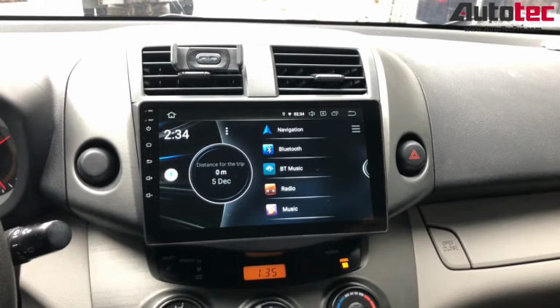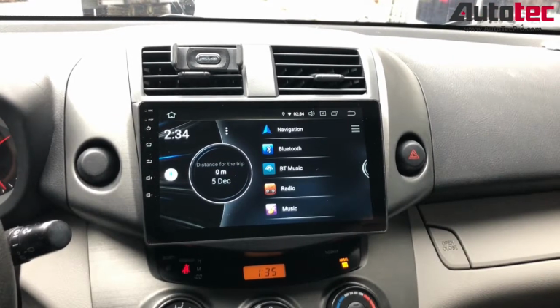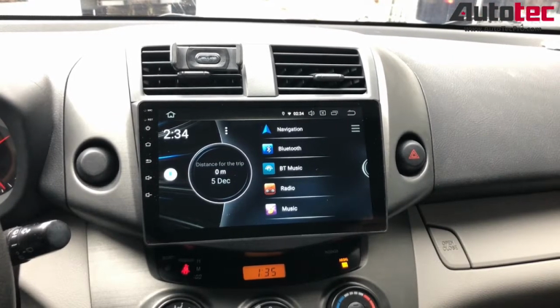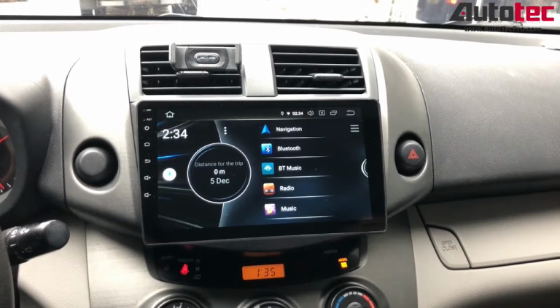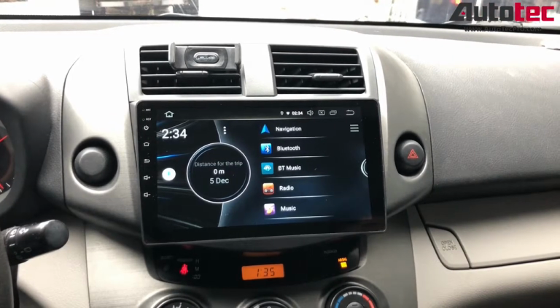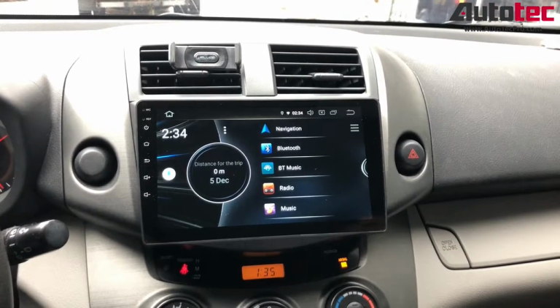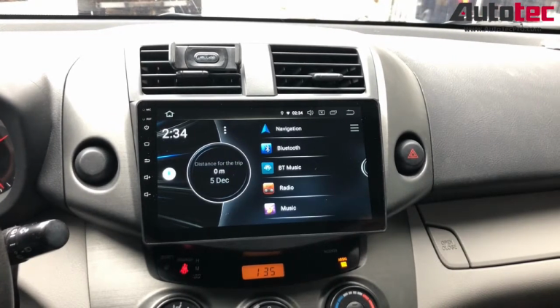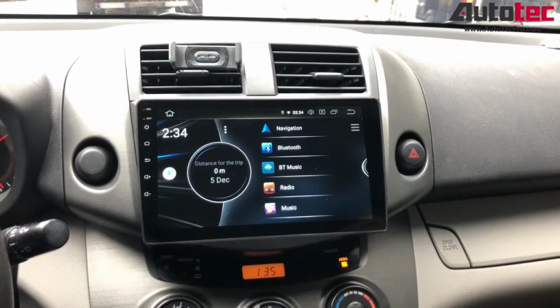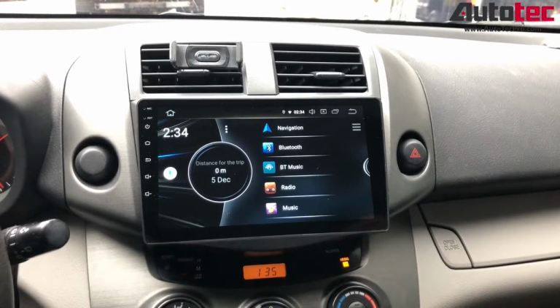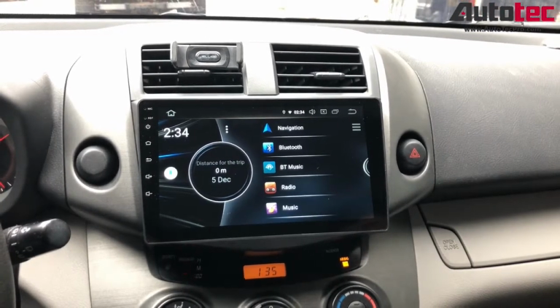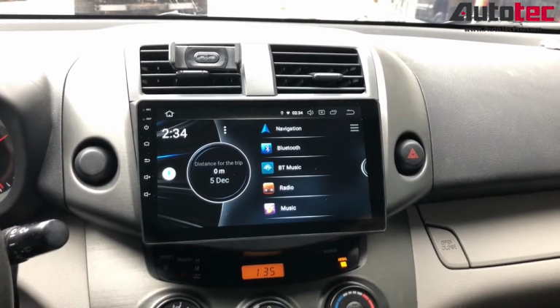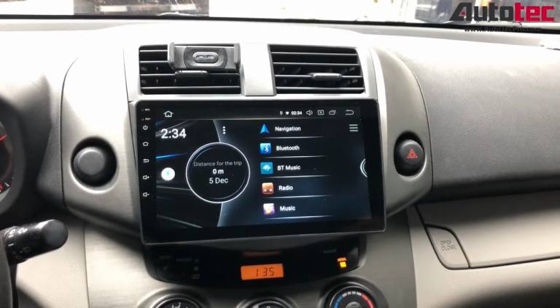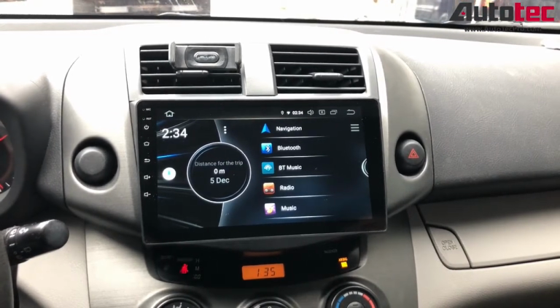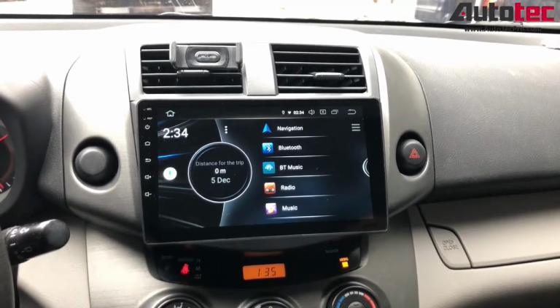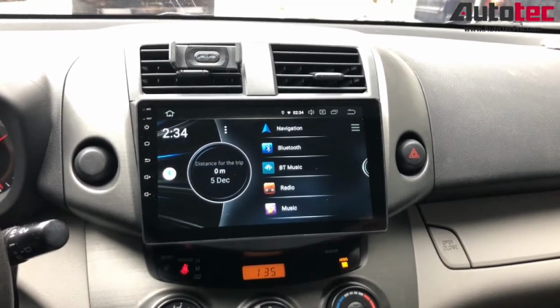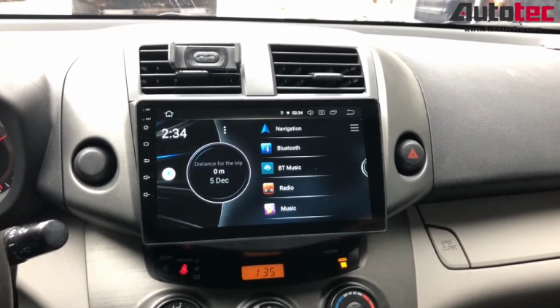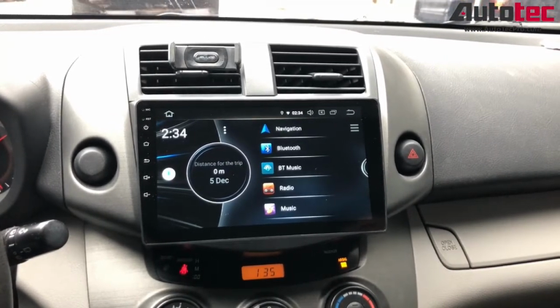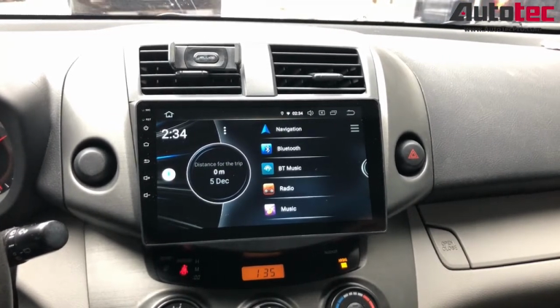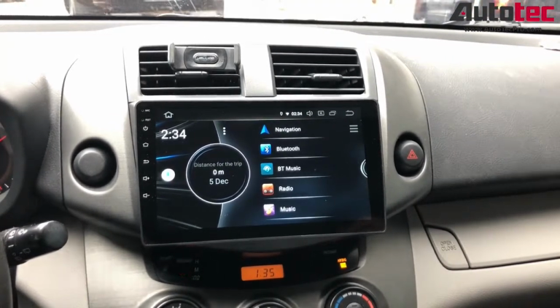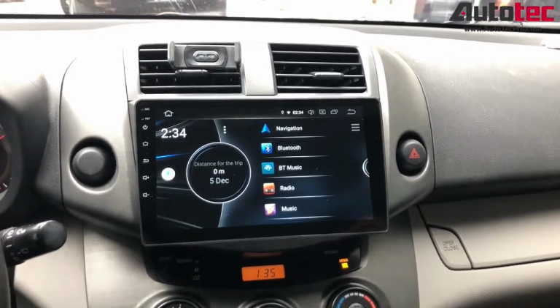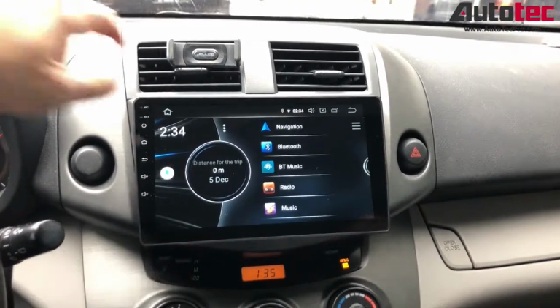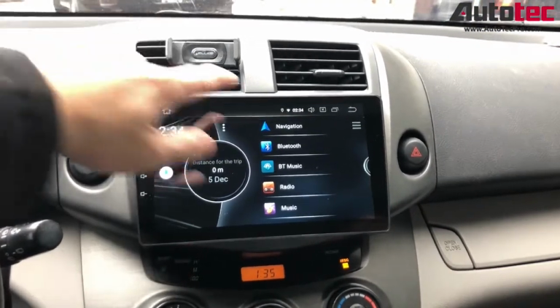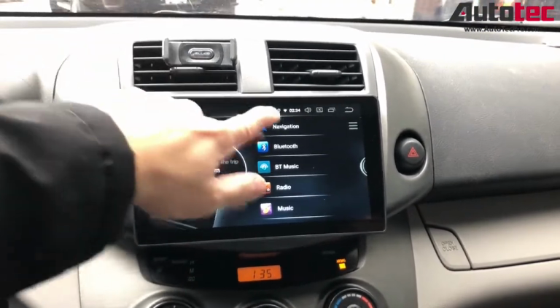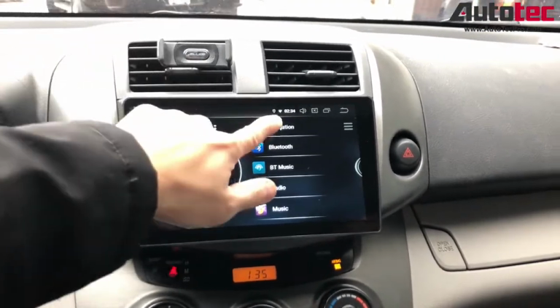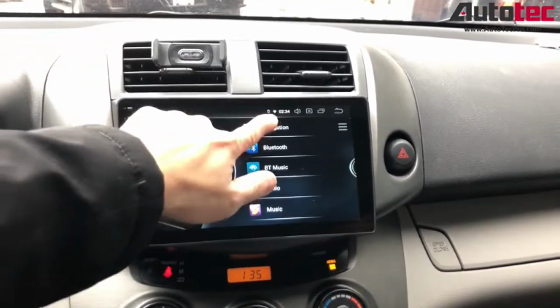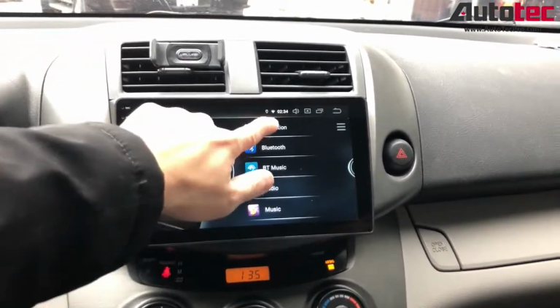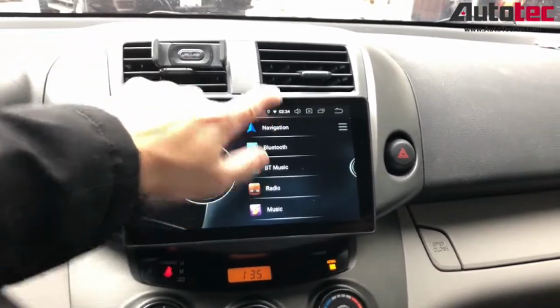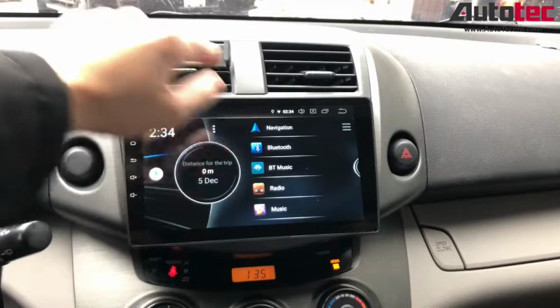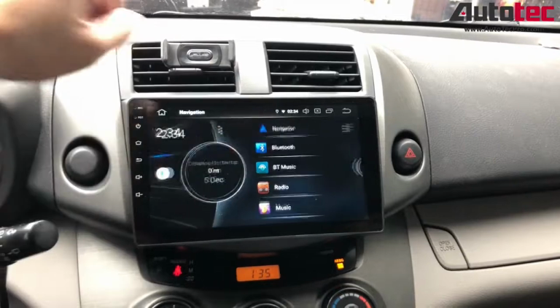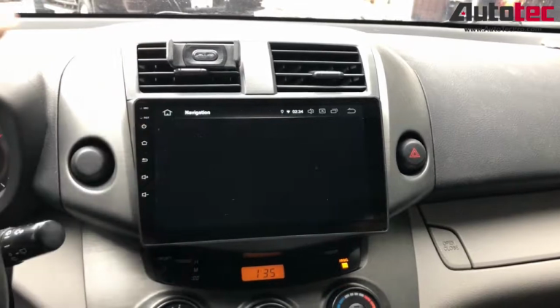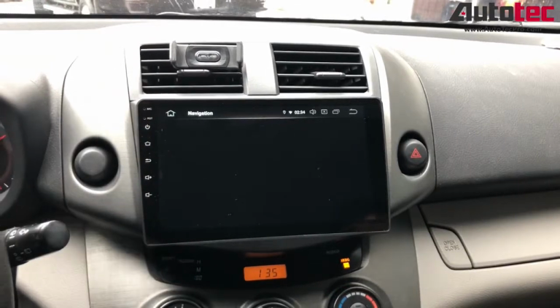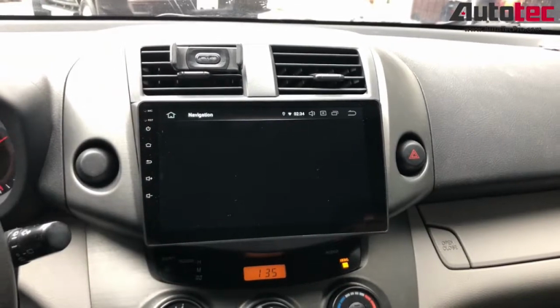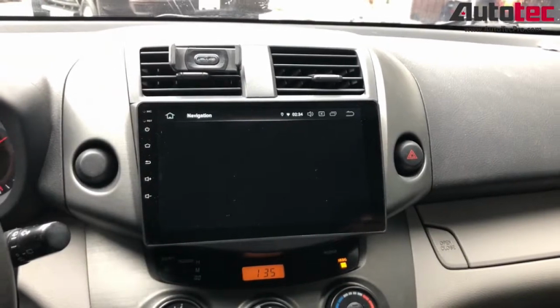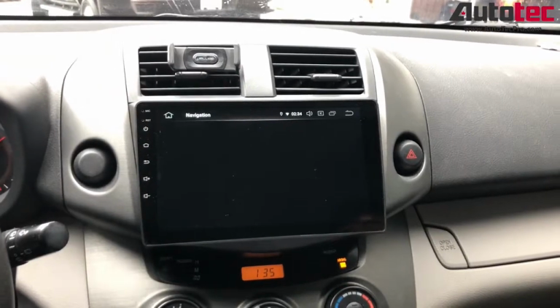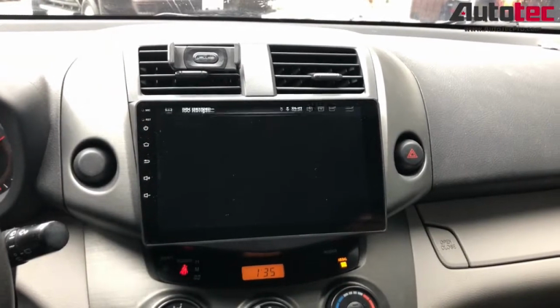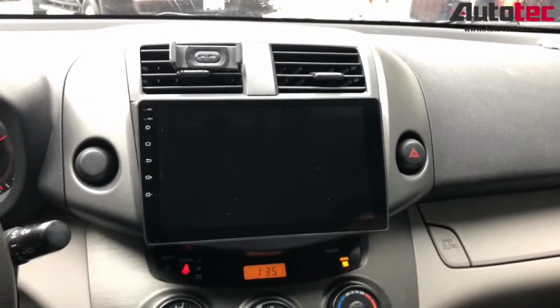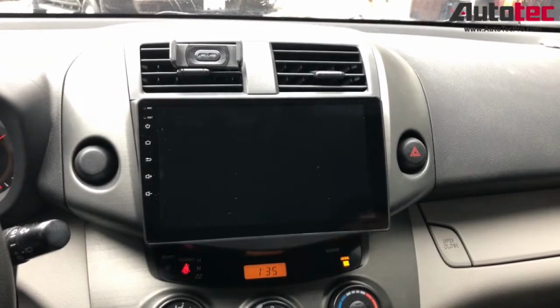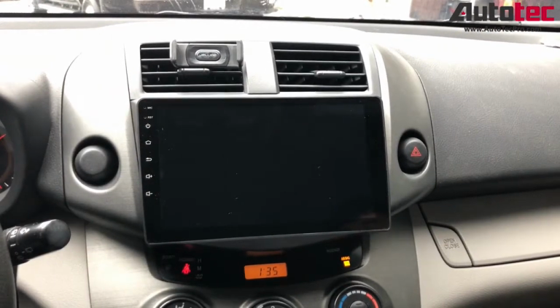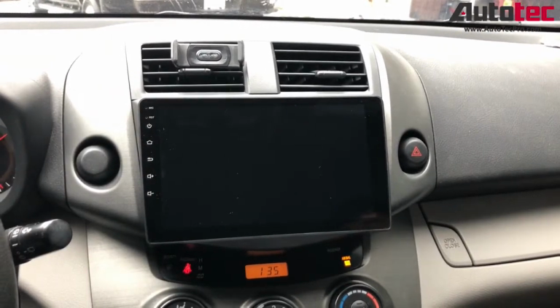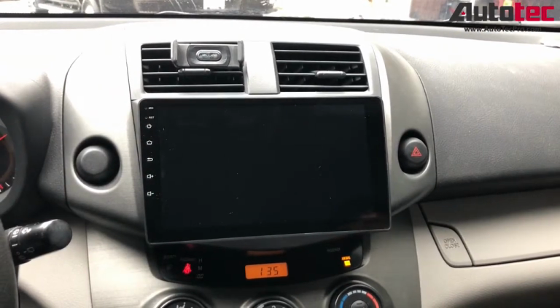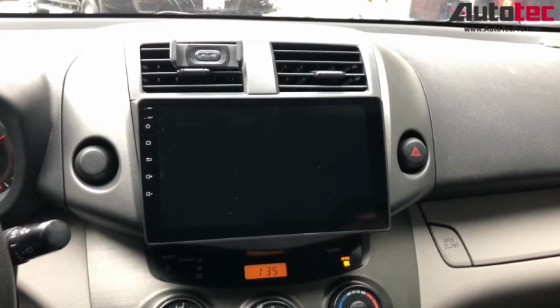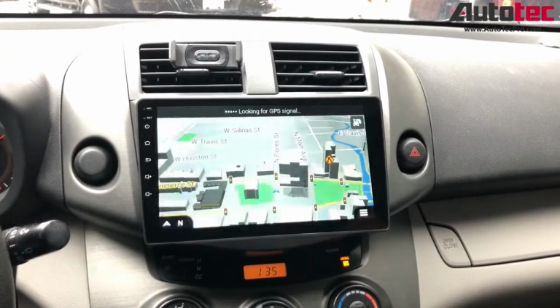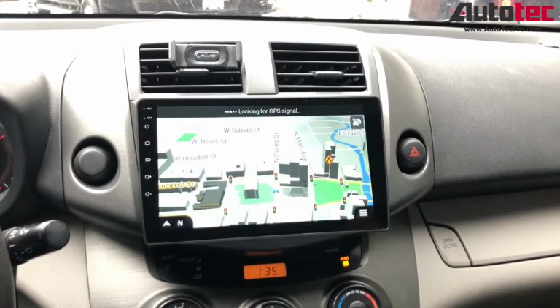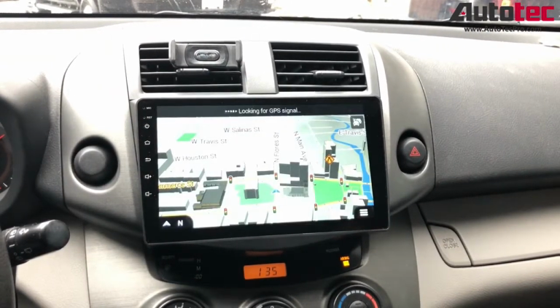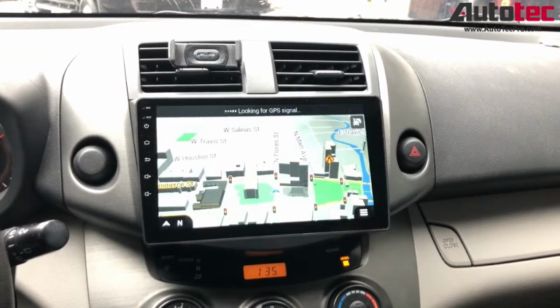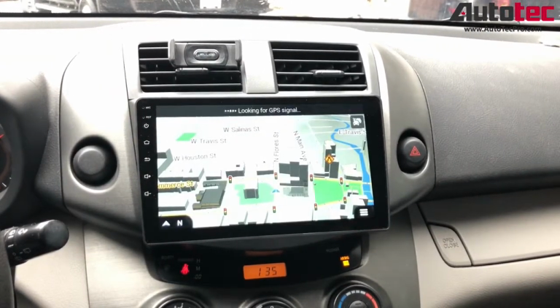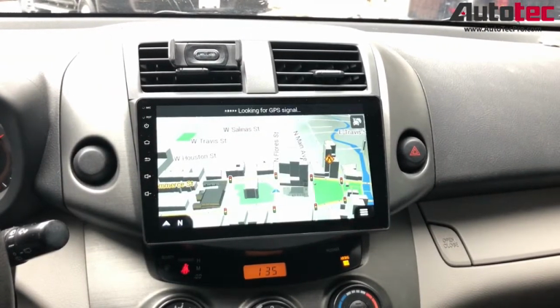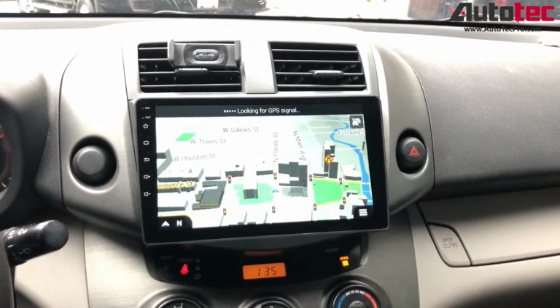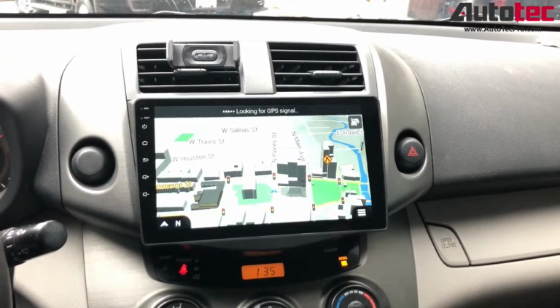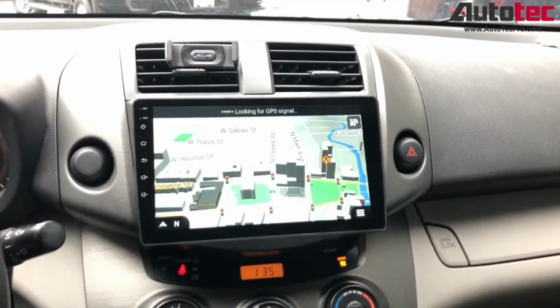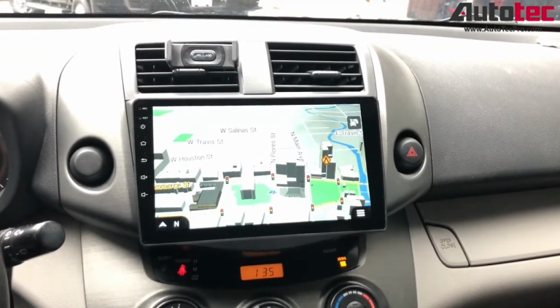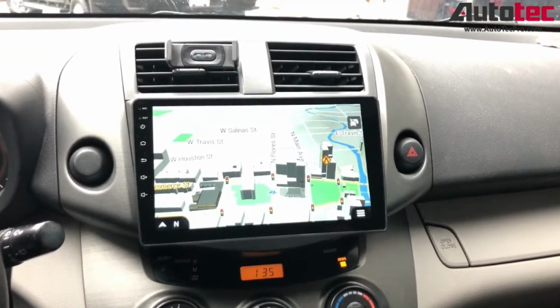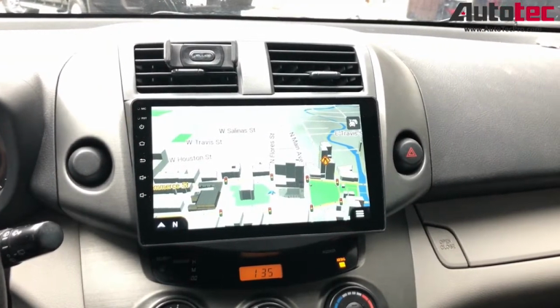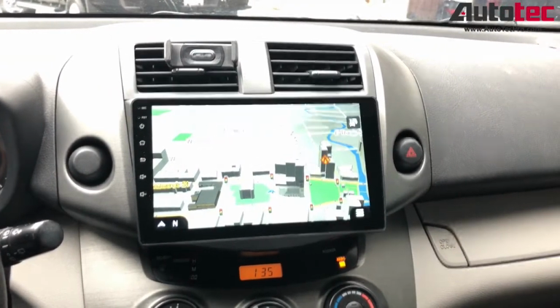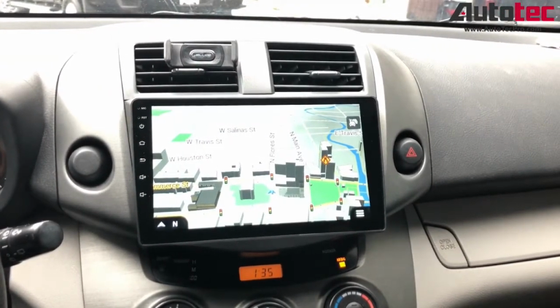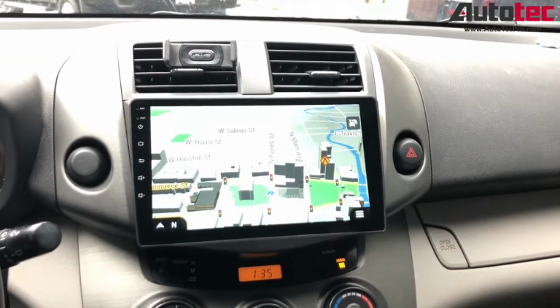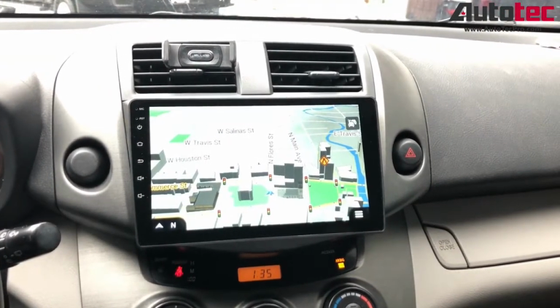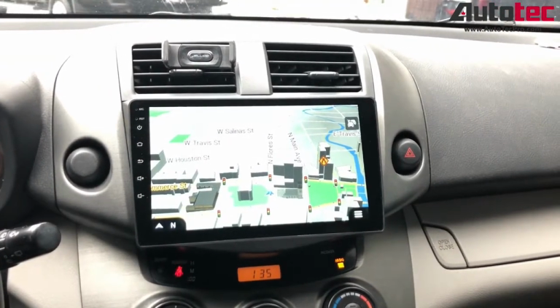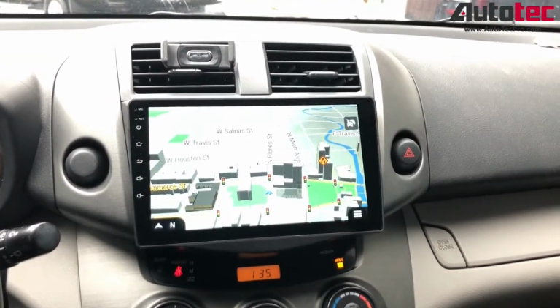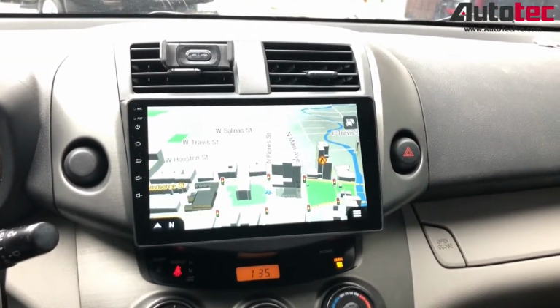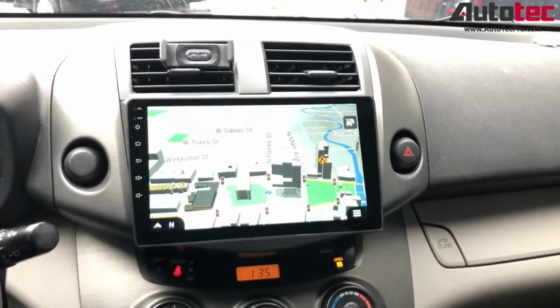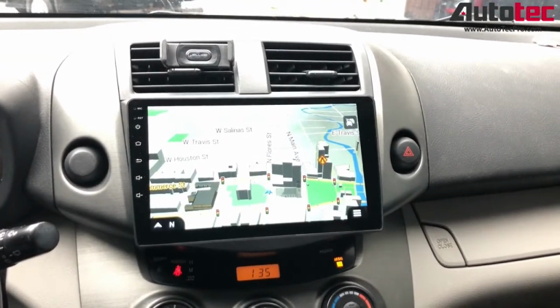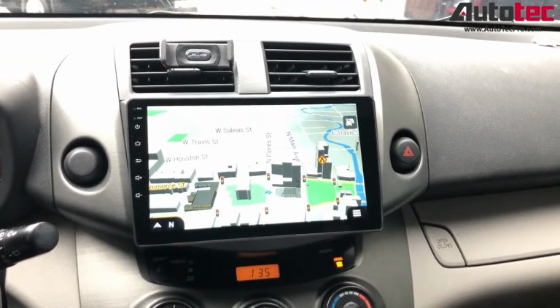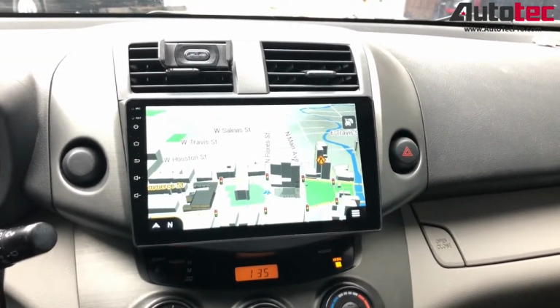This one comes with a built-in GPS. You can see that when you click on the navigation, you don't need to connect to any Wi-Fi. This is built-in.